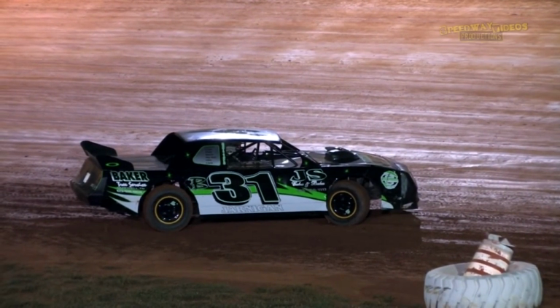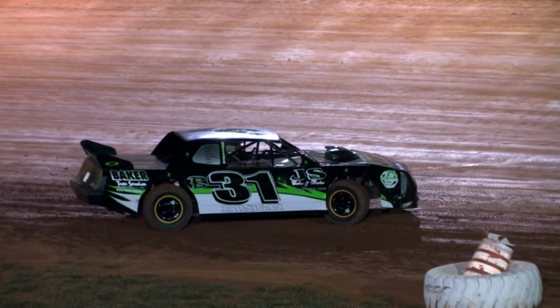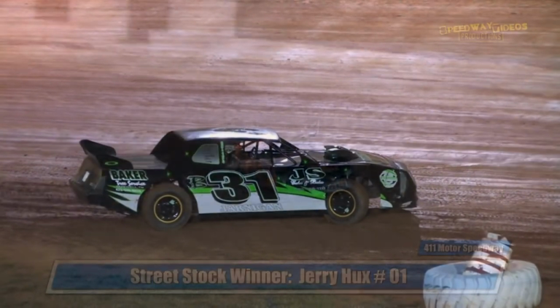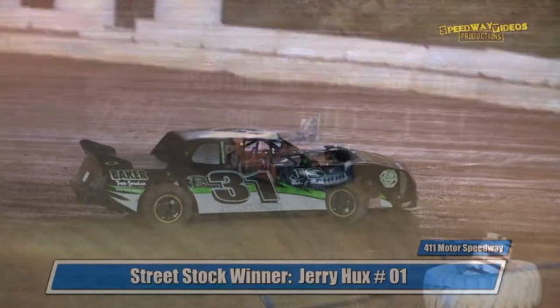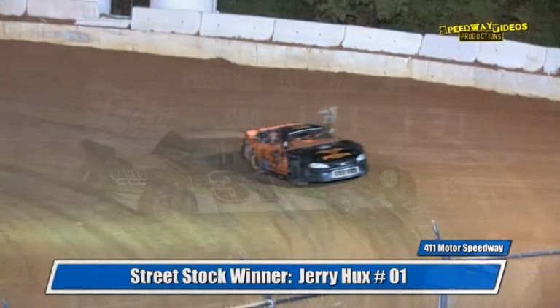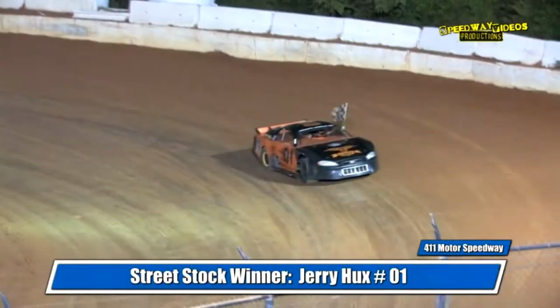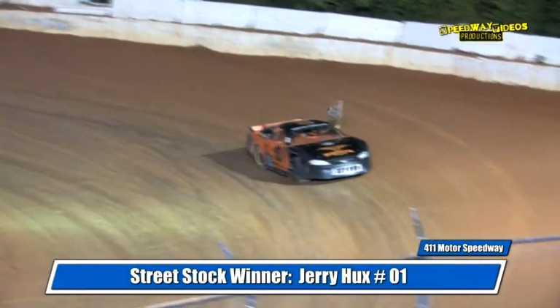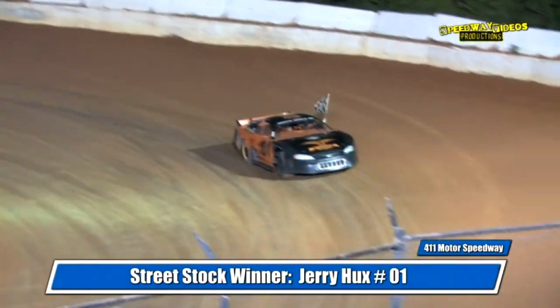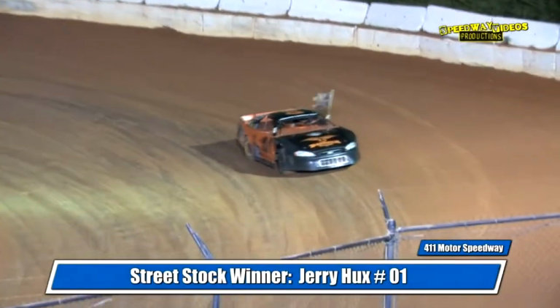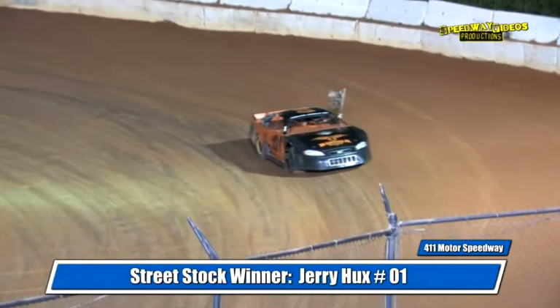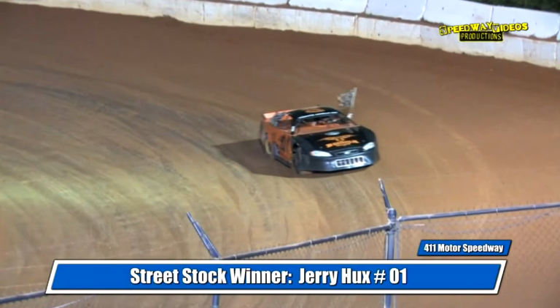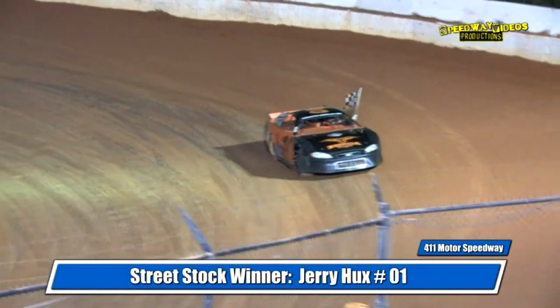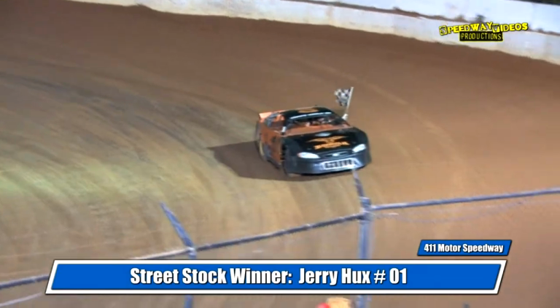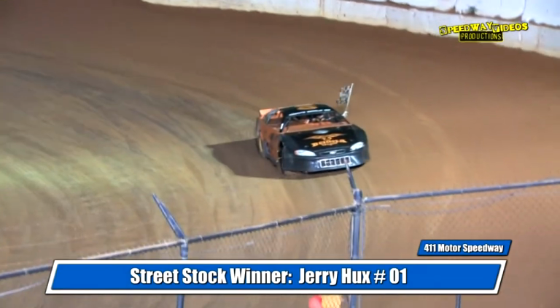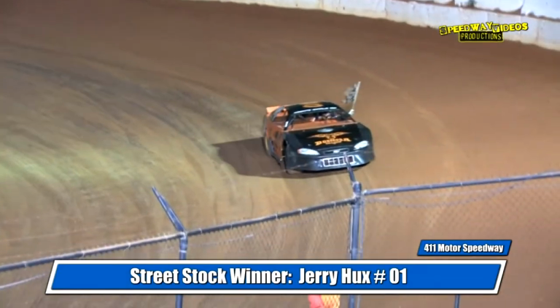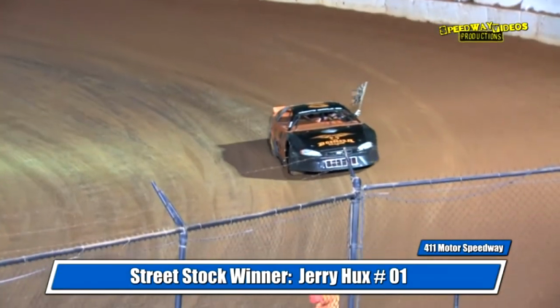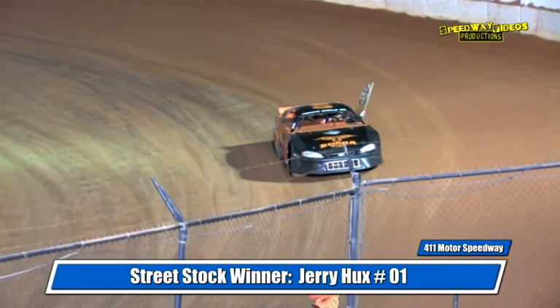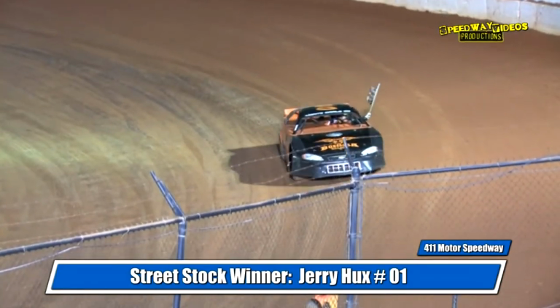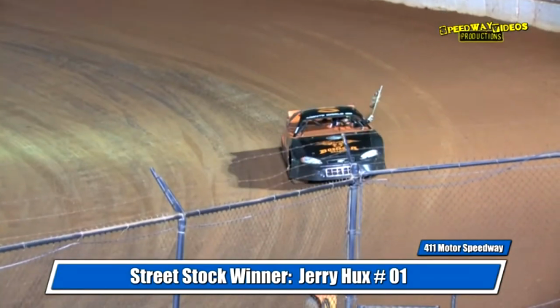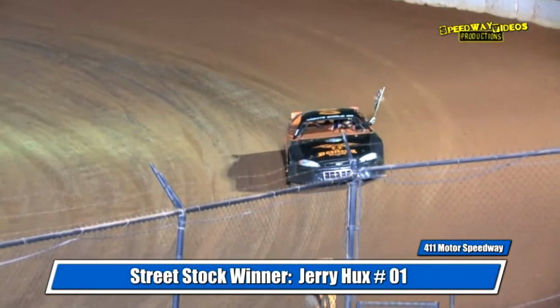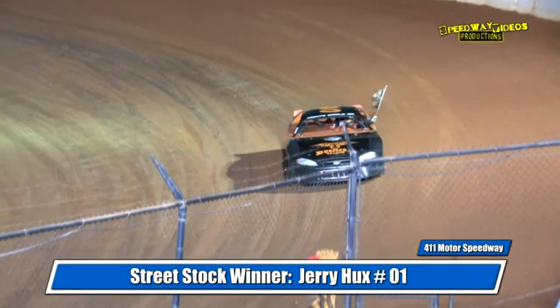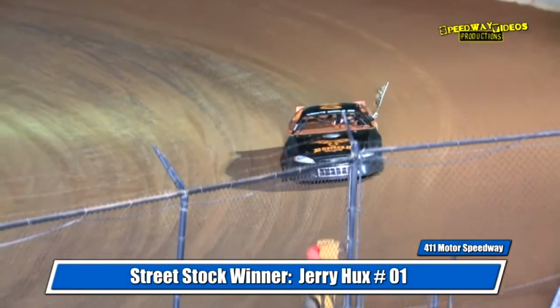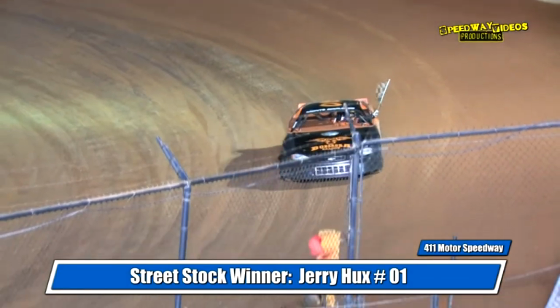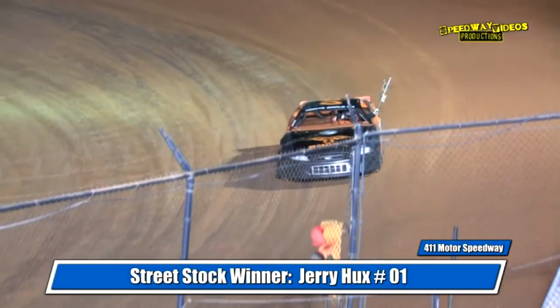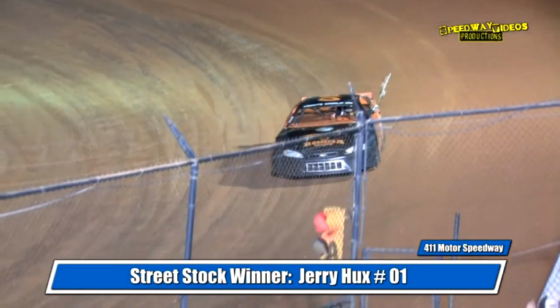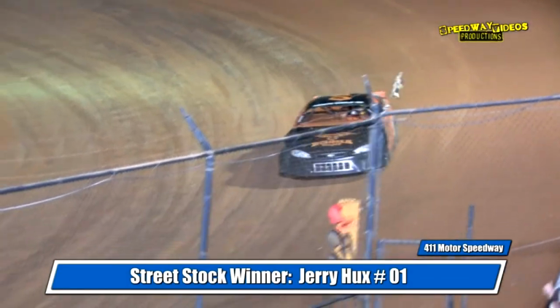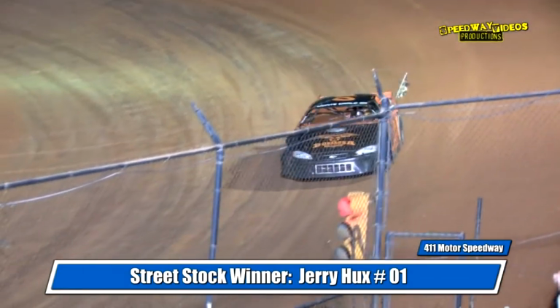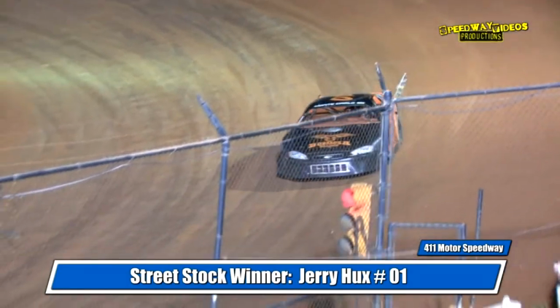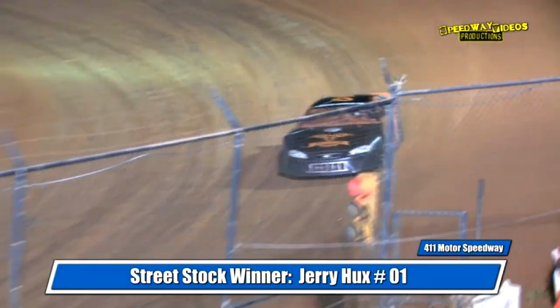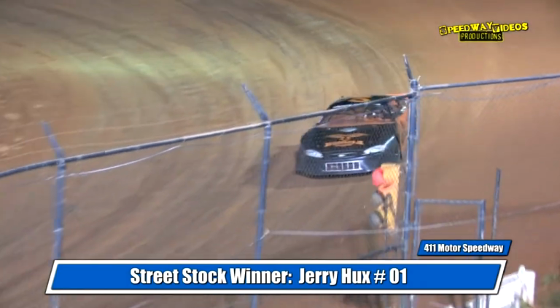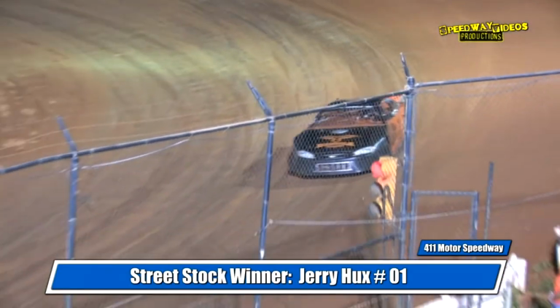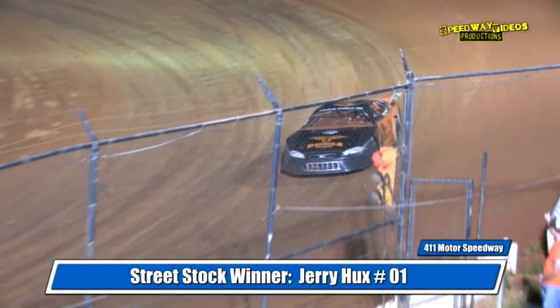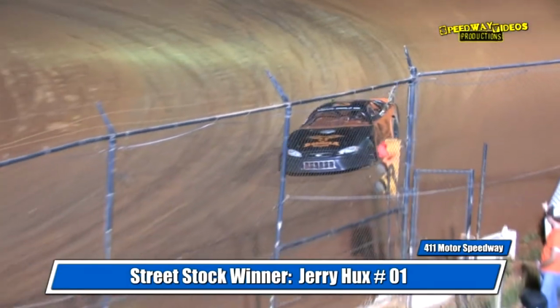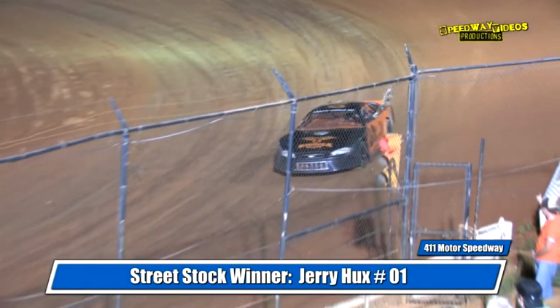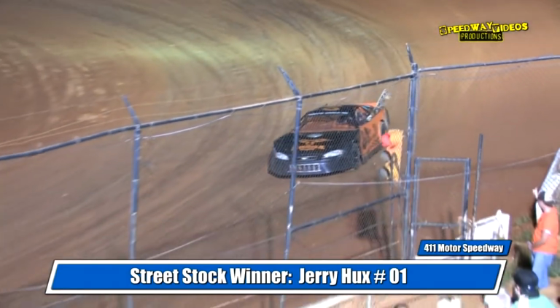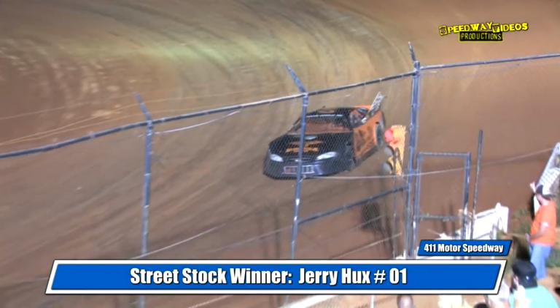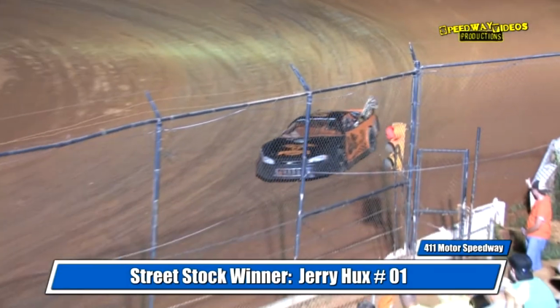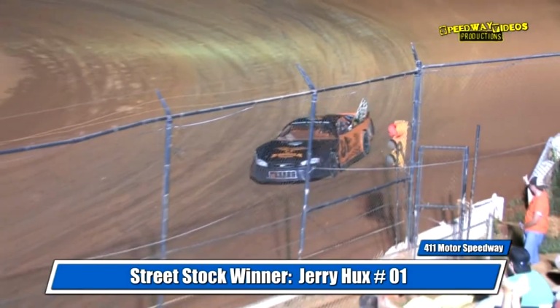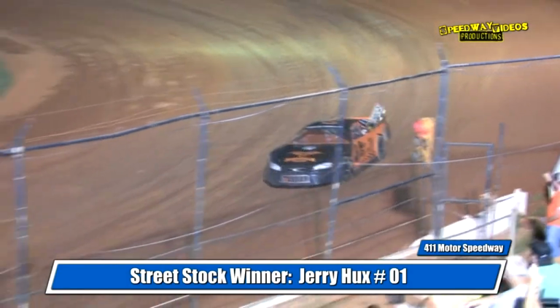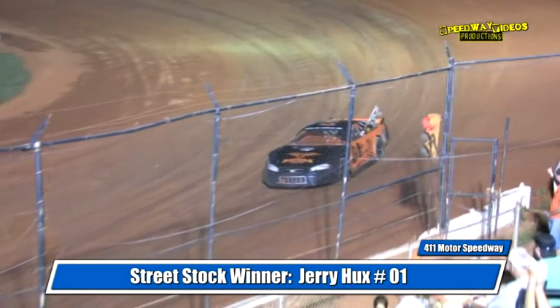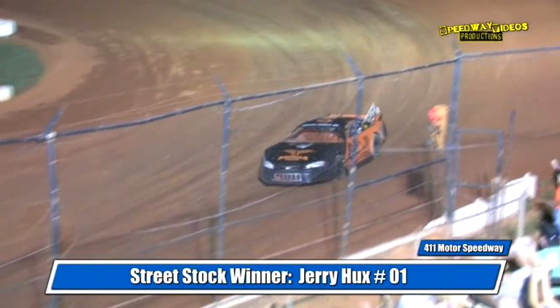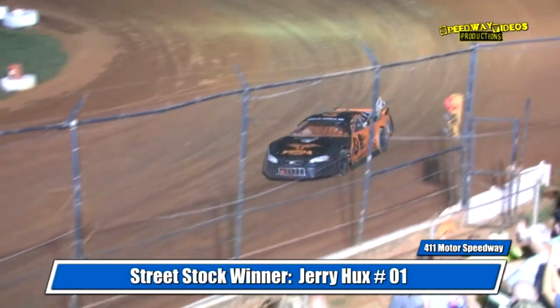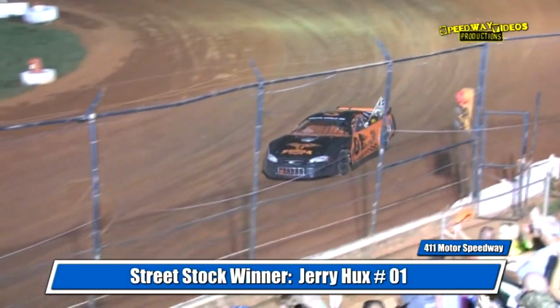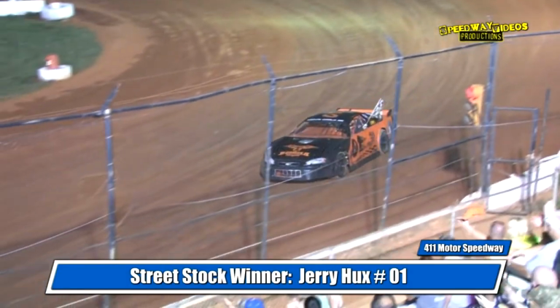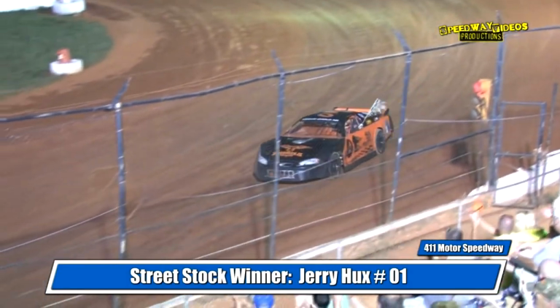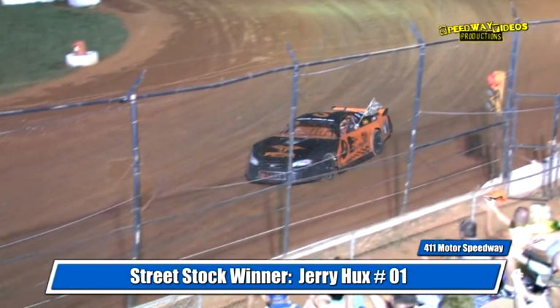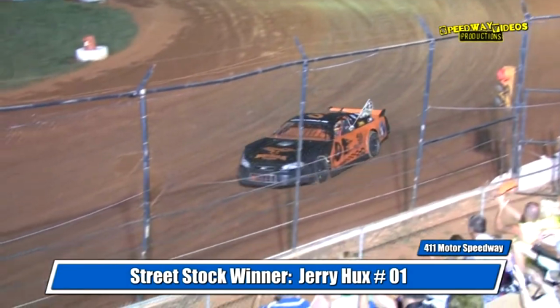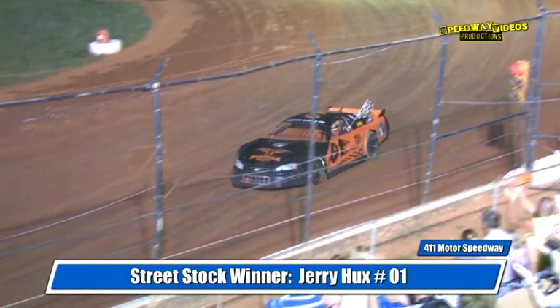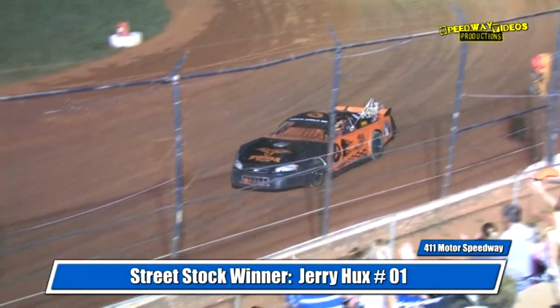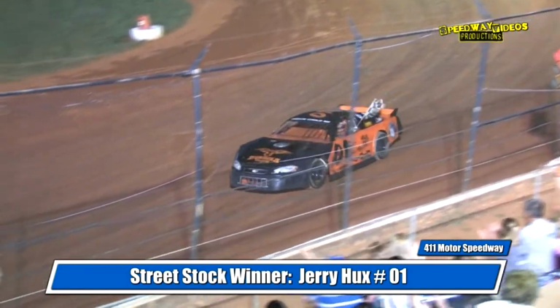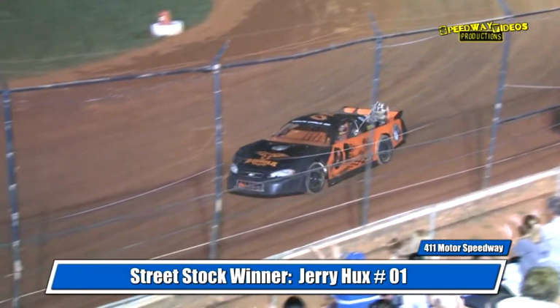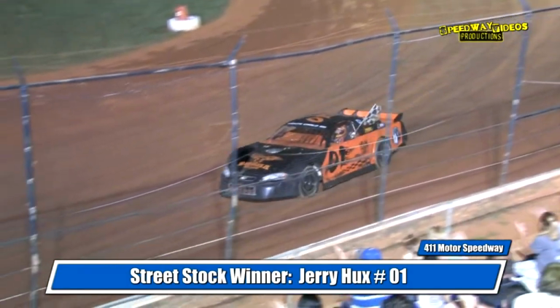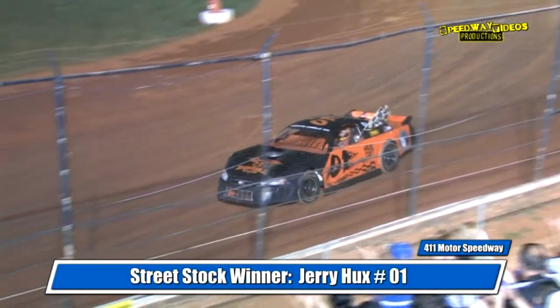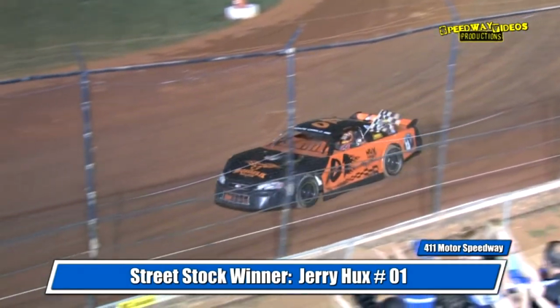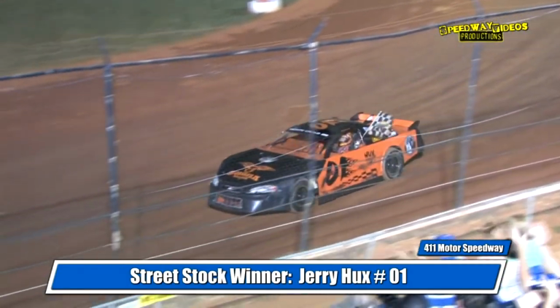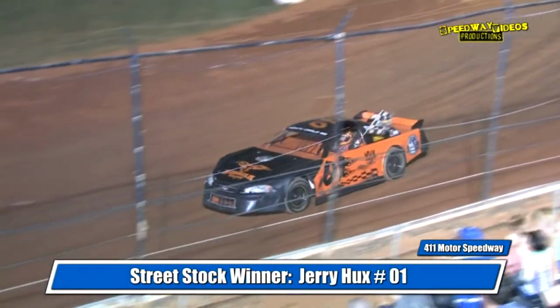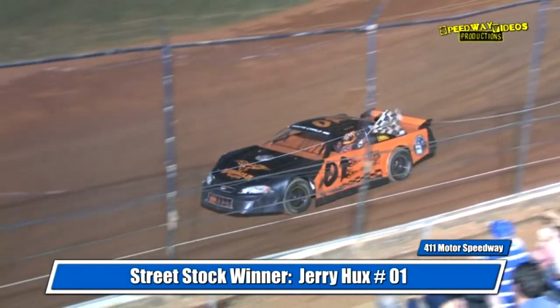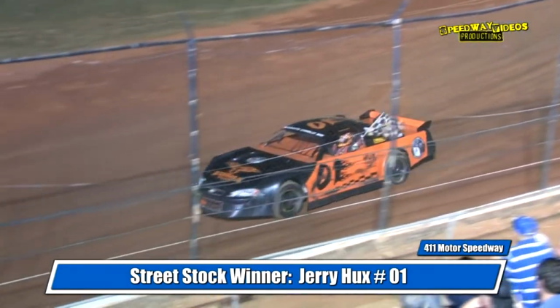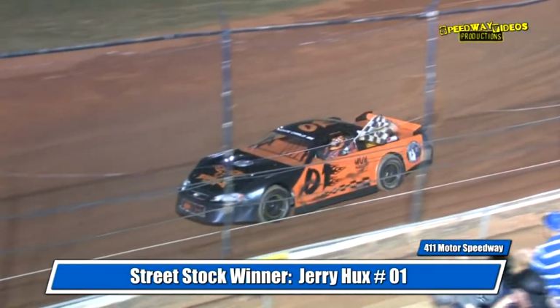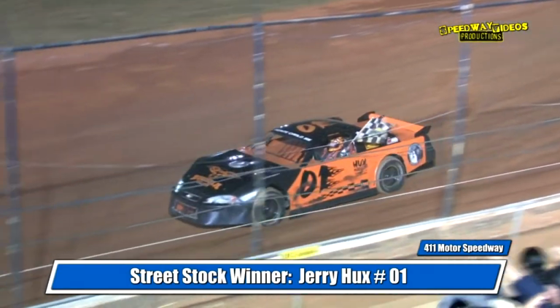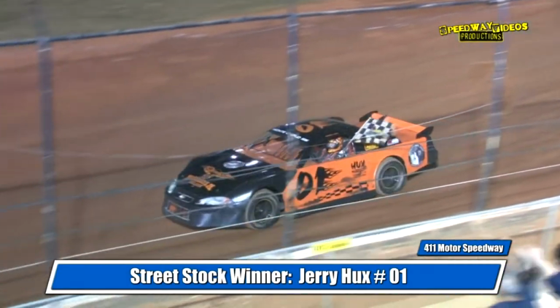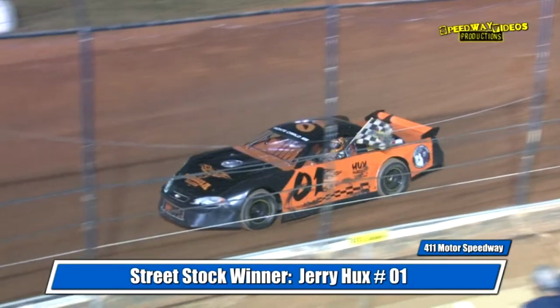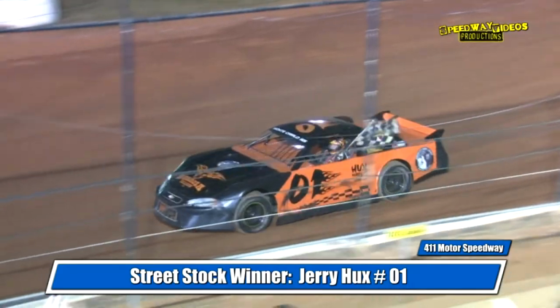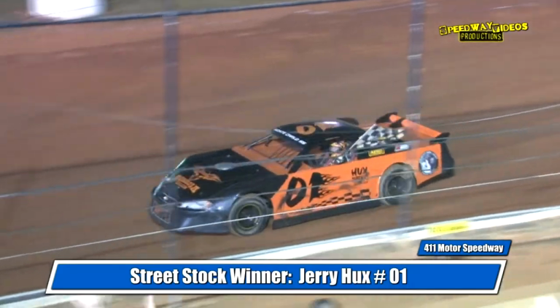On your feet, put your hands together — the 01, Jerry Hooks picking up the feature win in street stock.